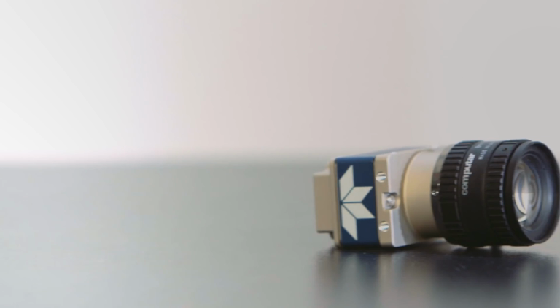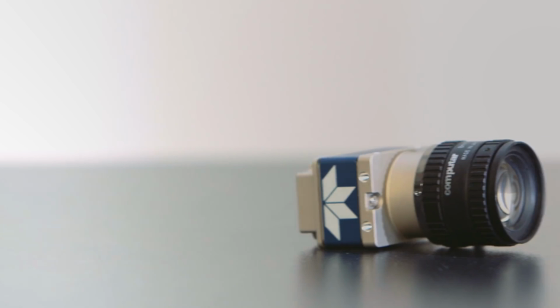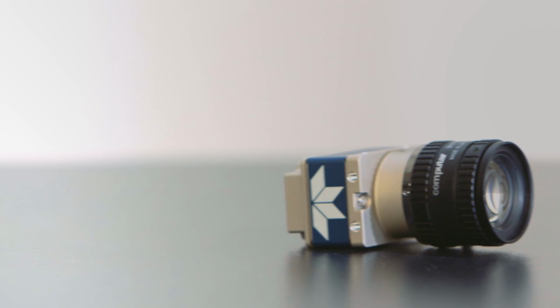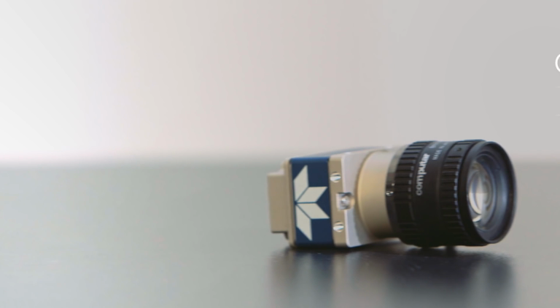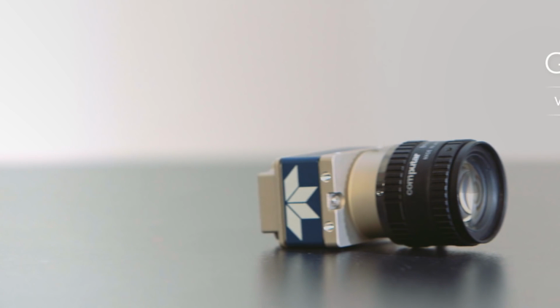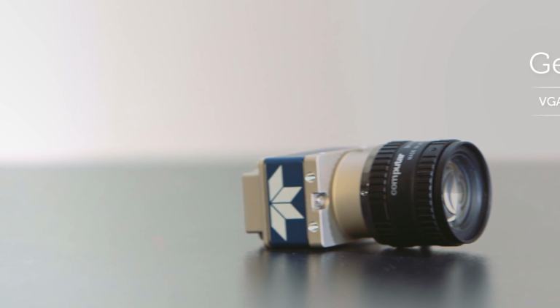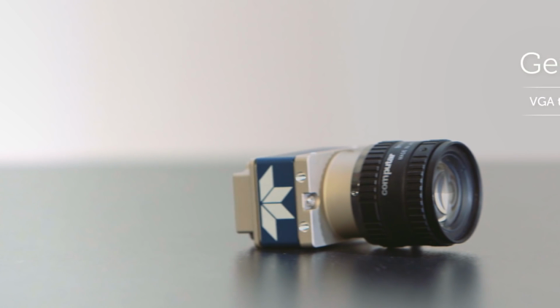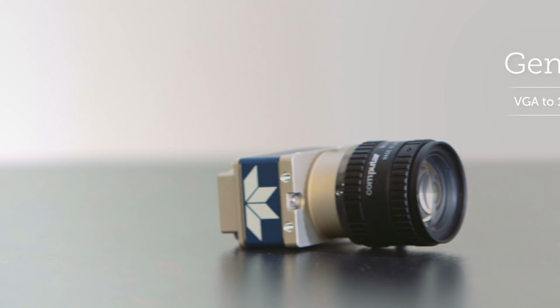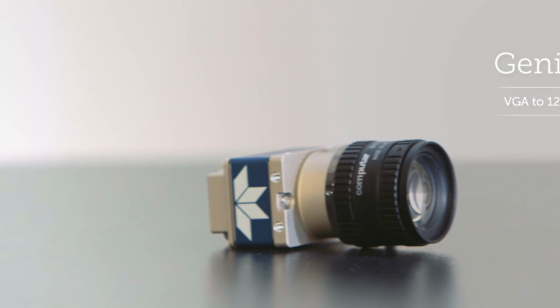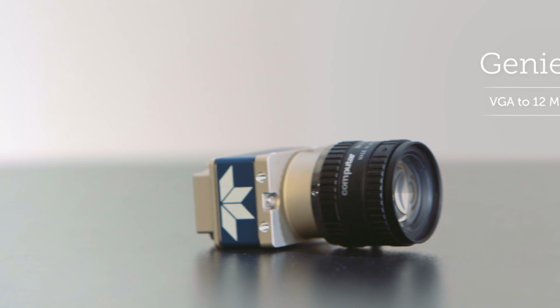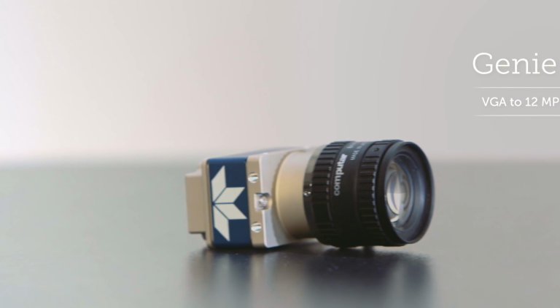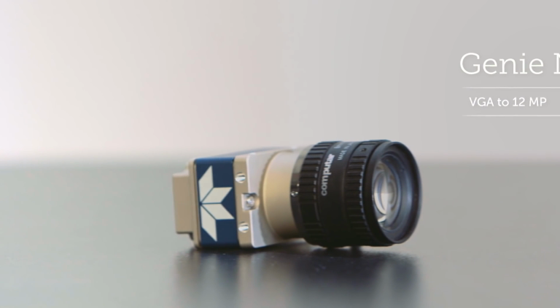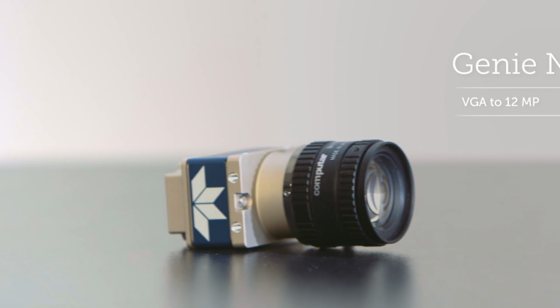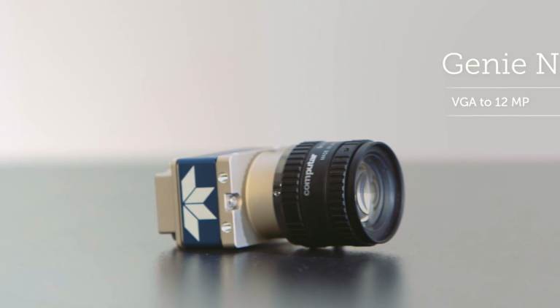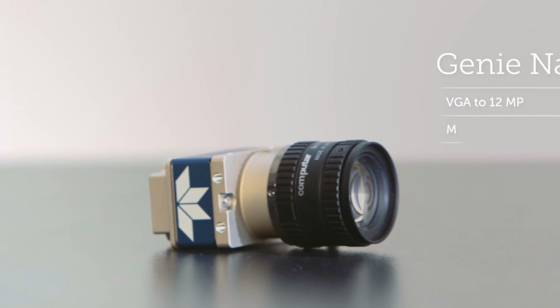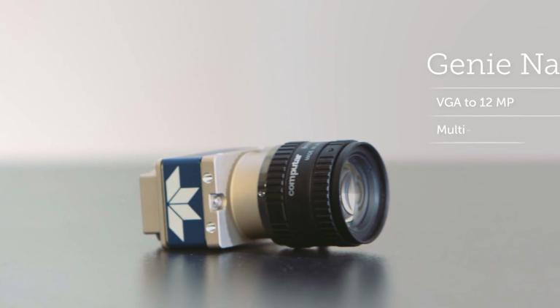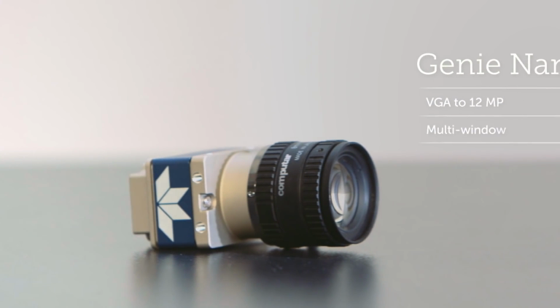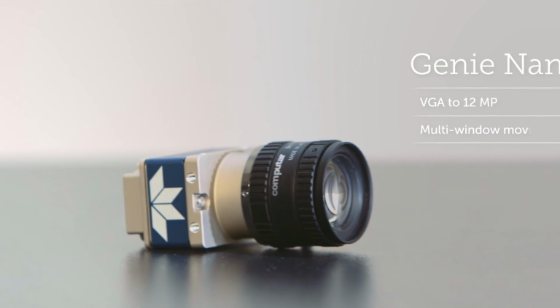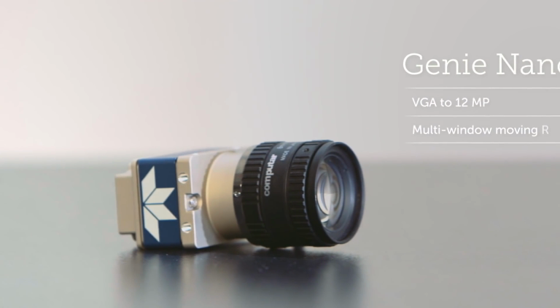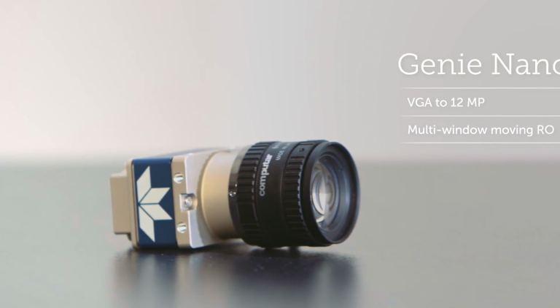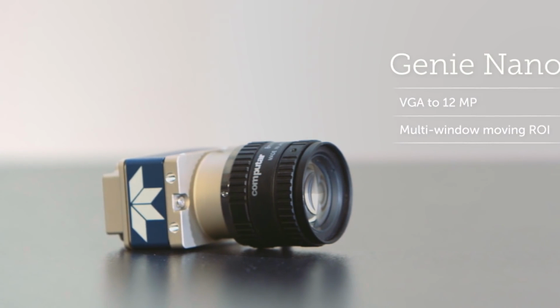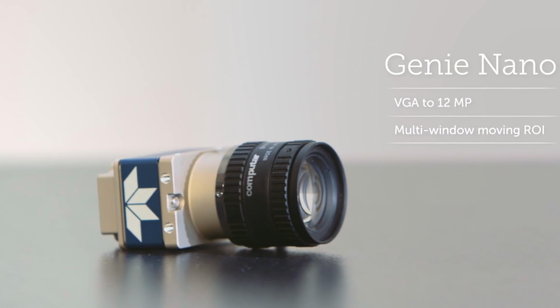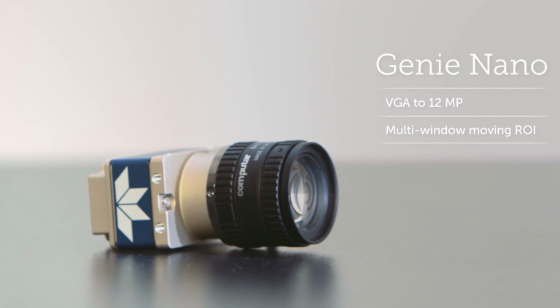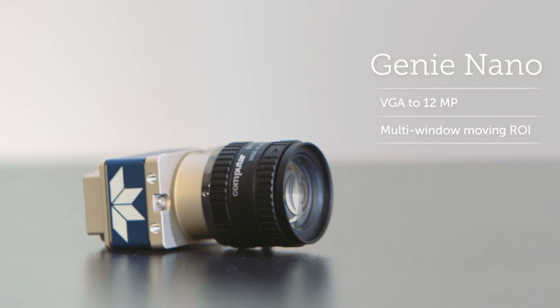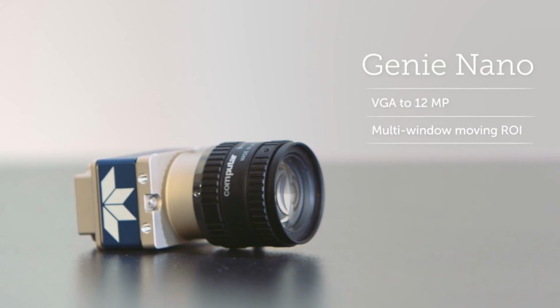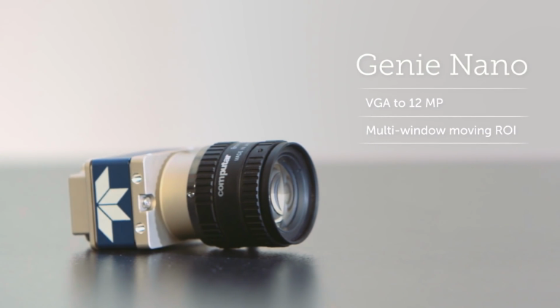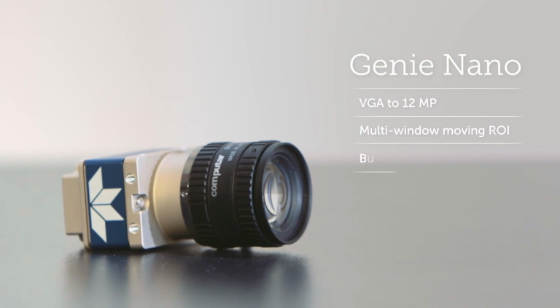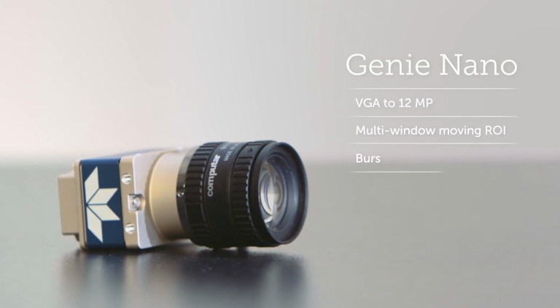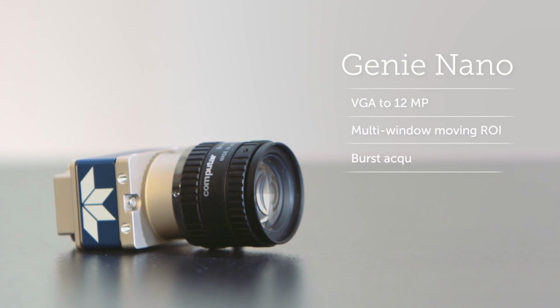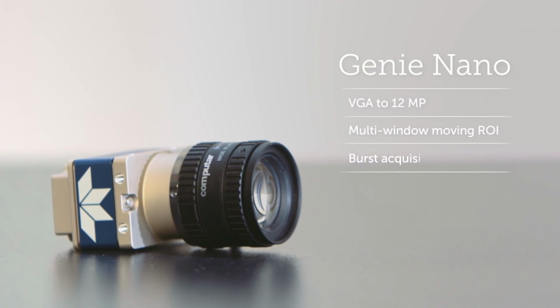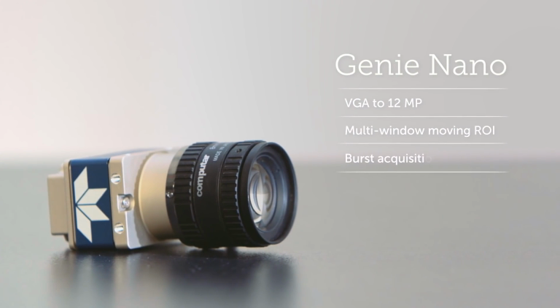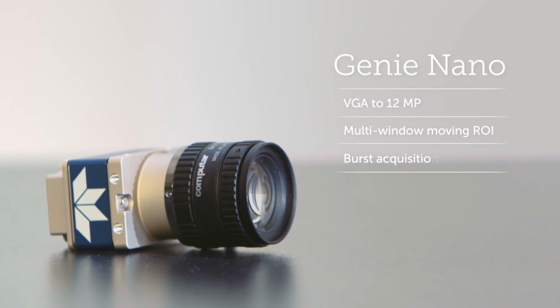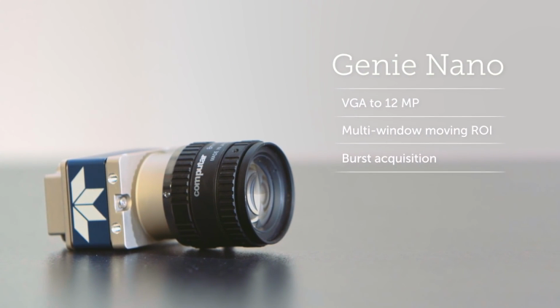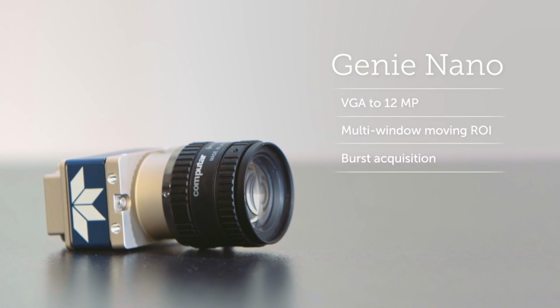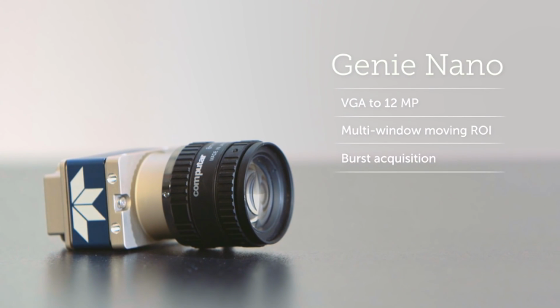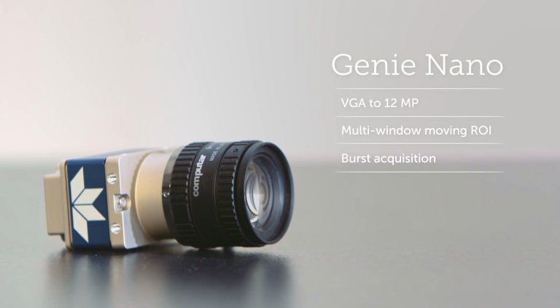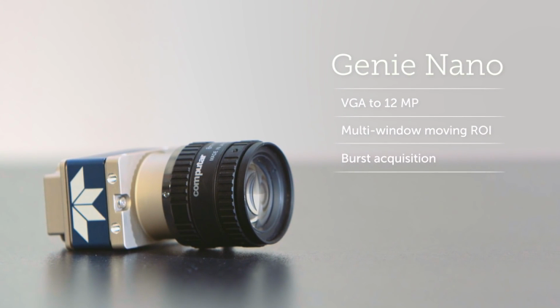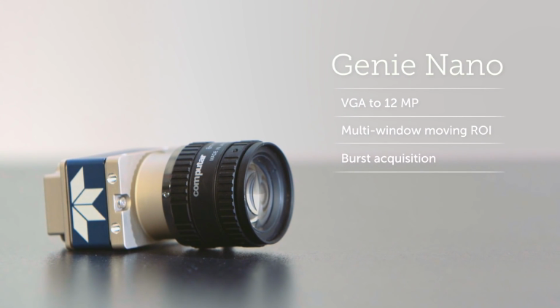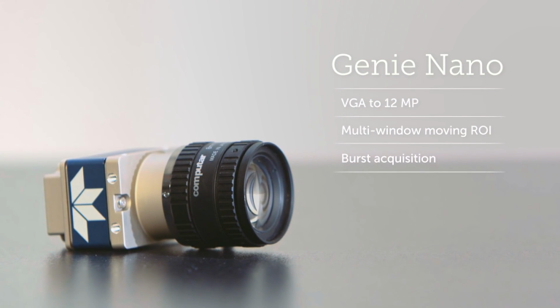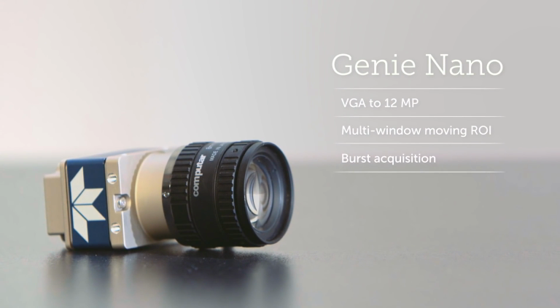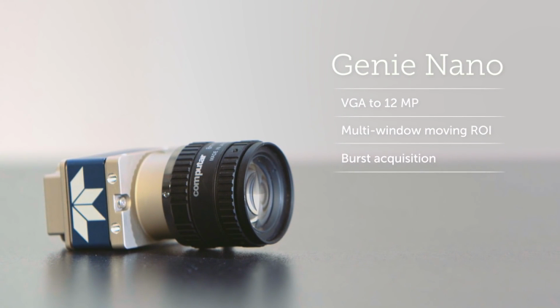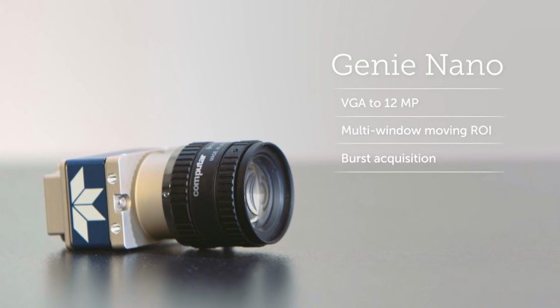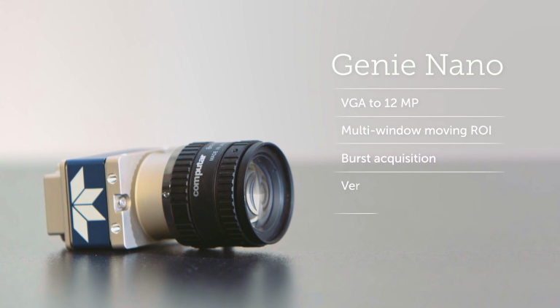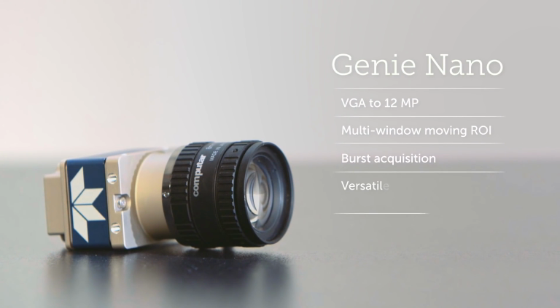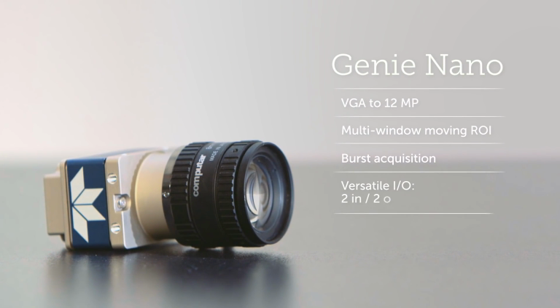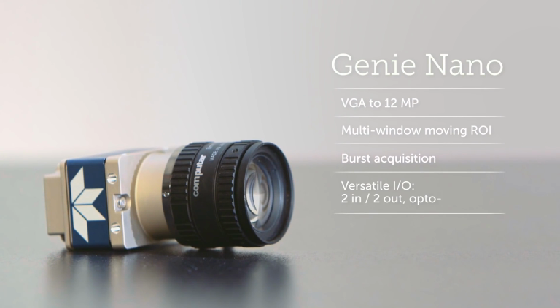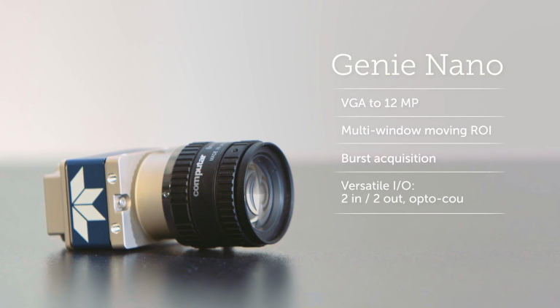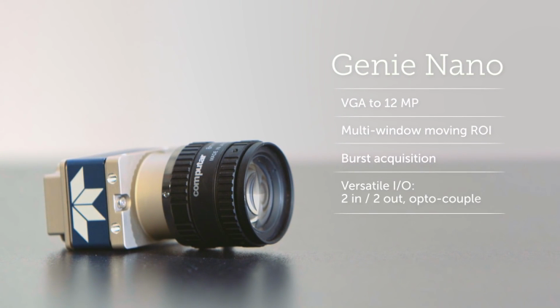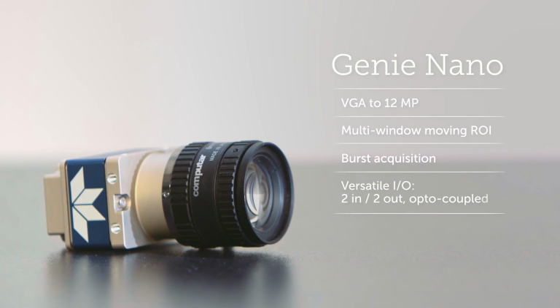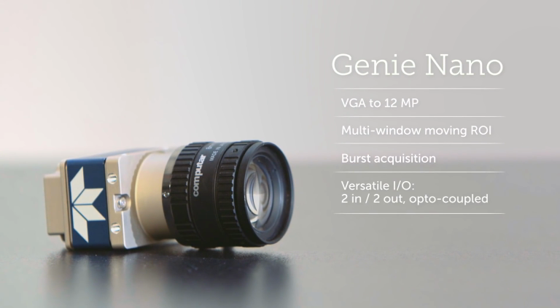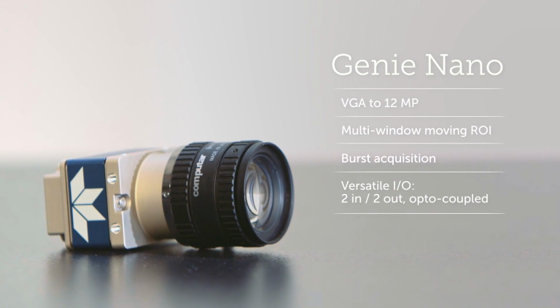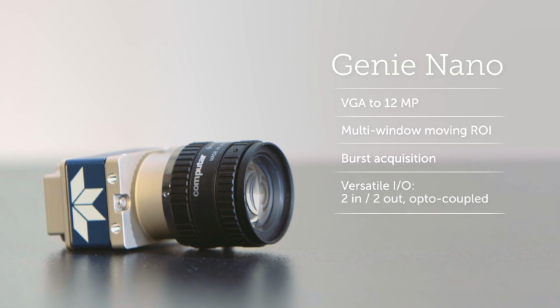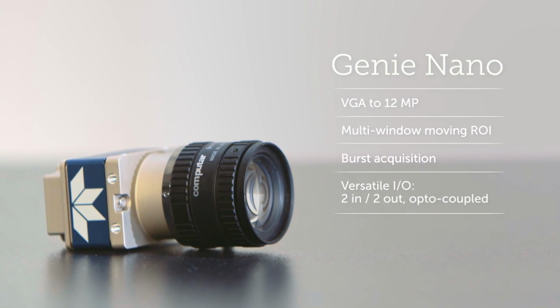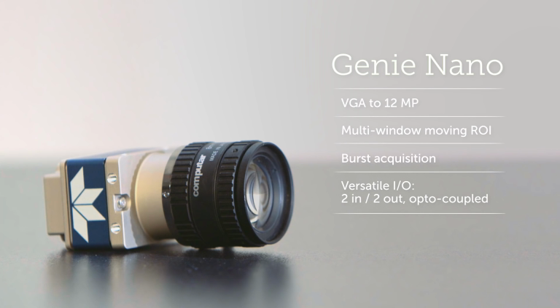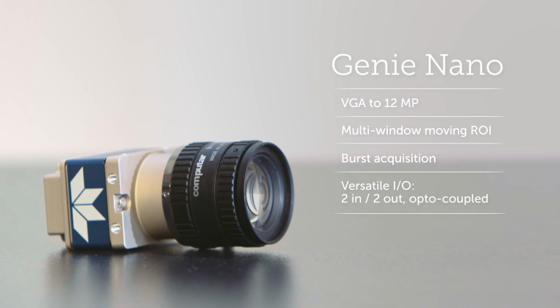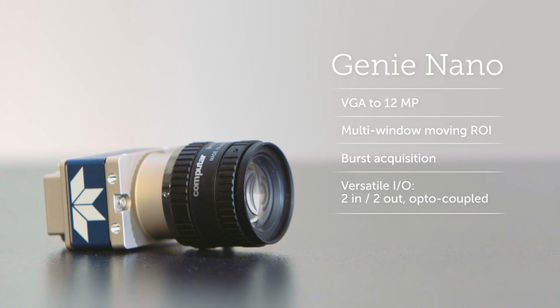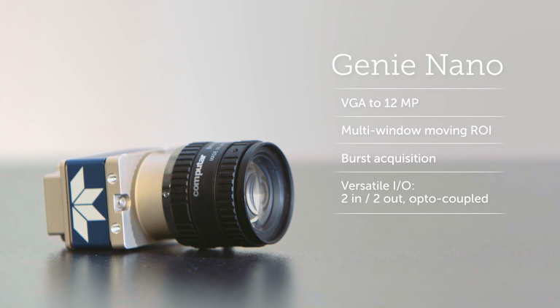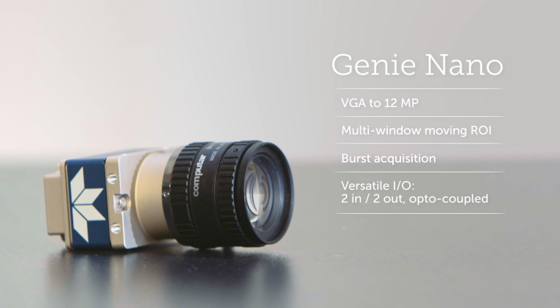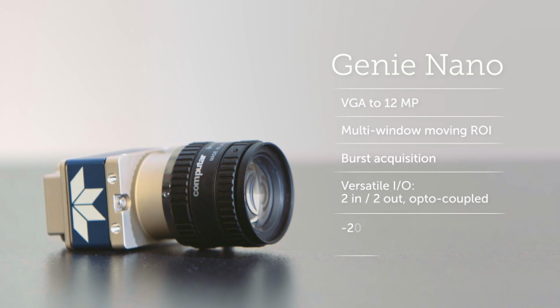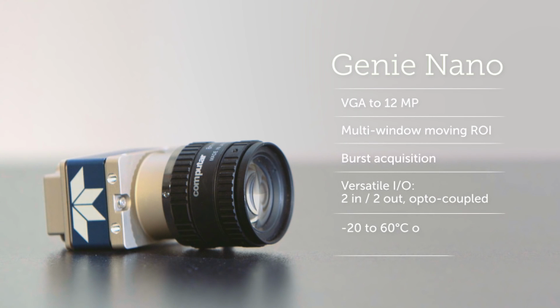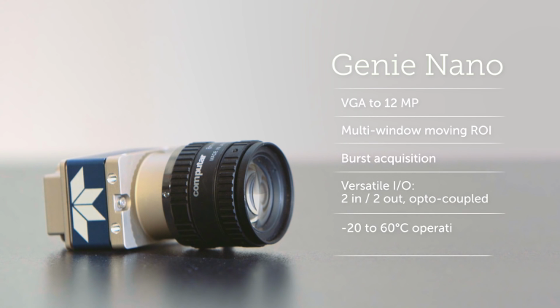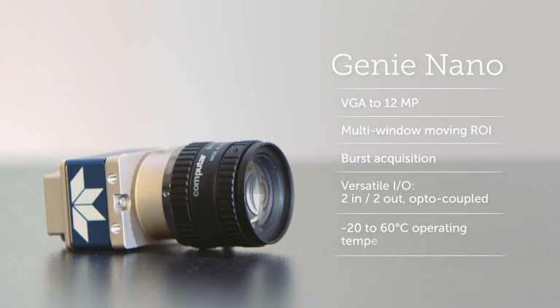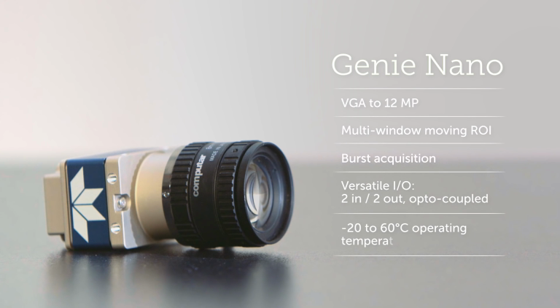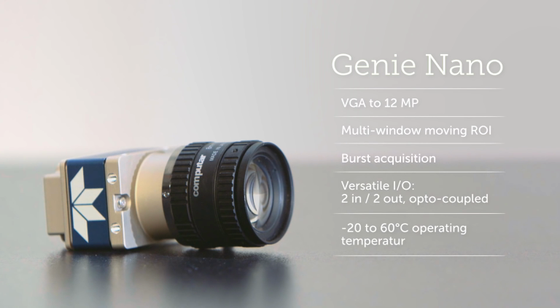There's more. Even though it's tiny, Genie Nano brings a bigger feature set than anything else in its class.